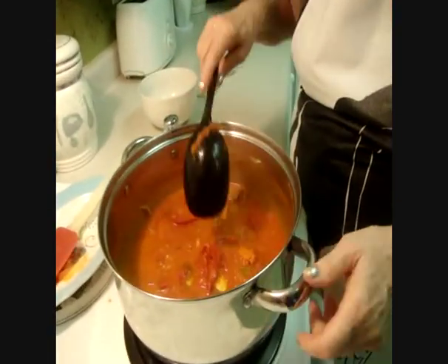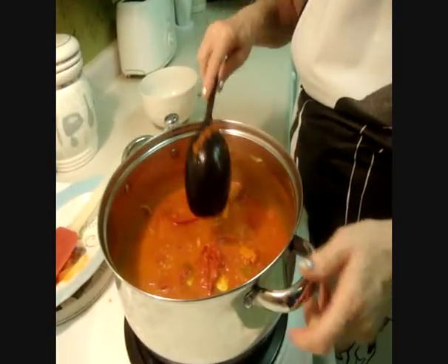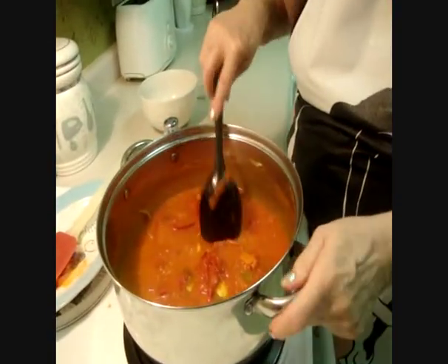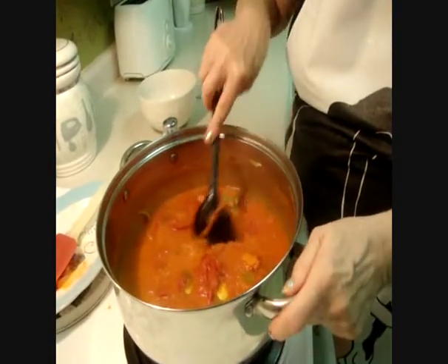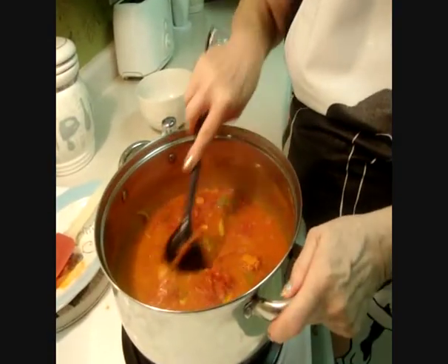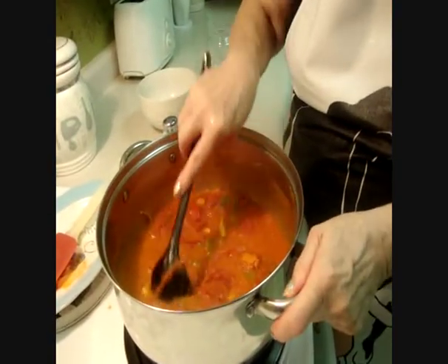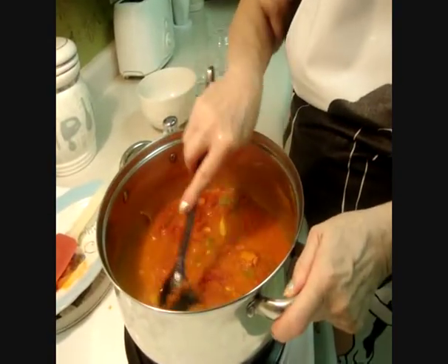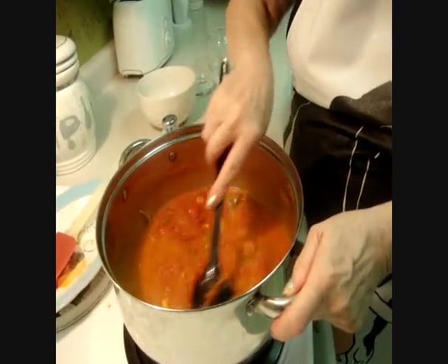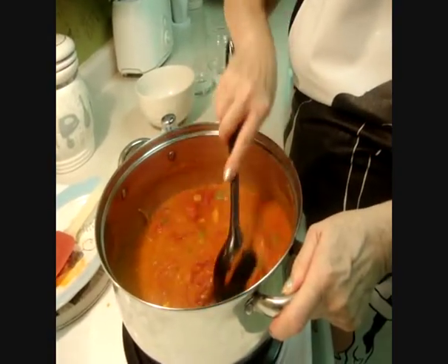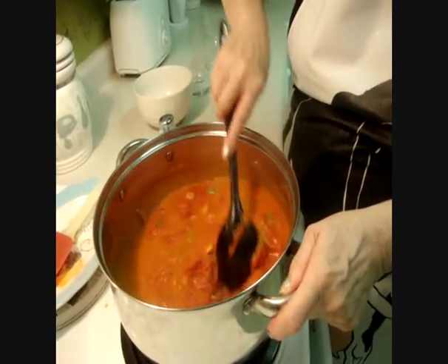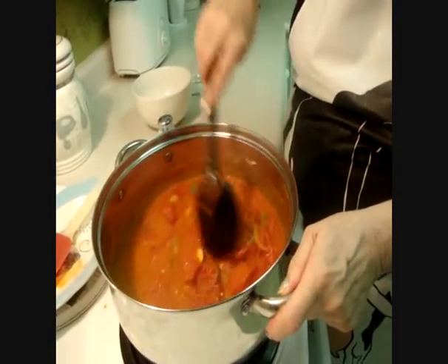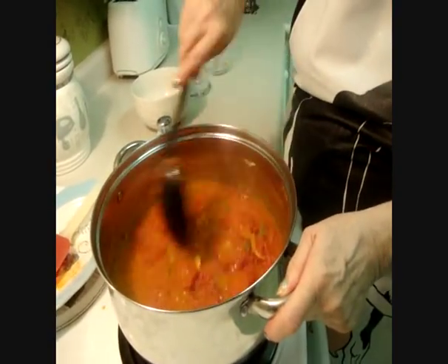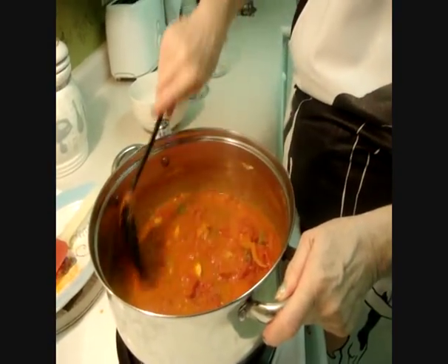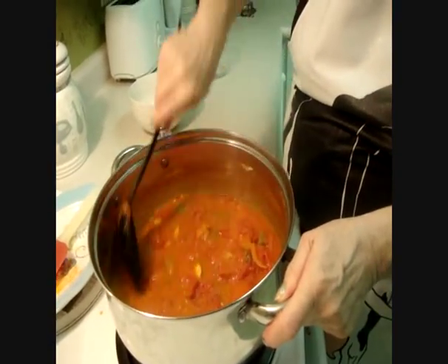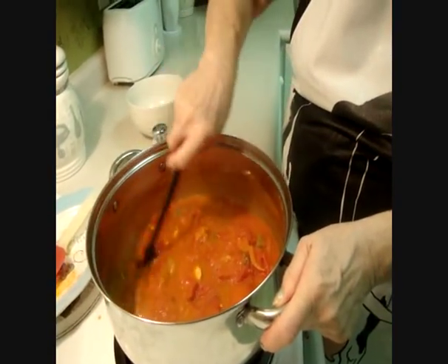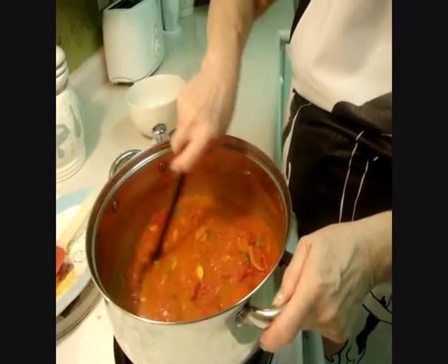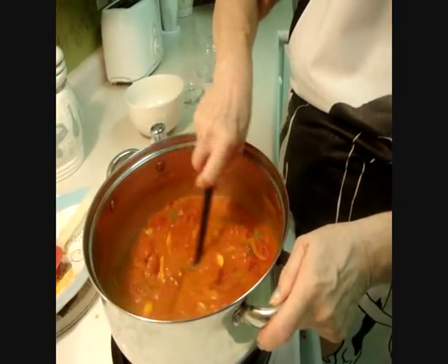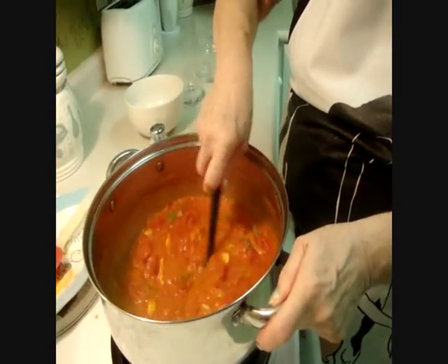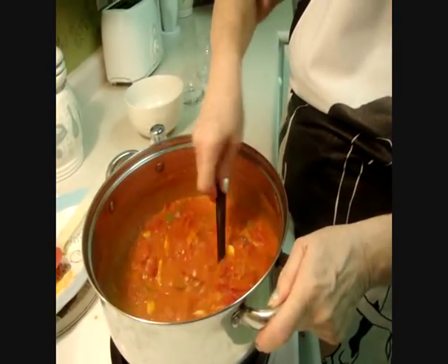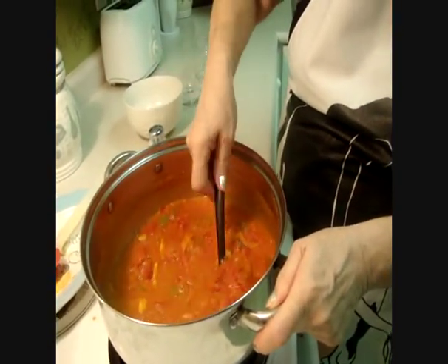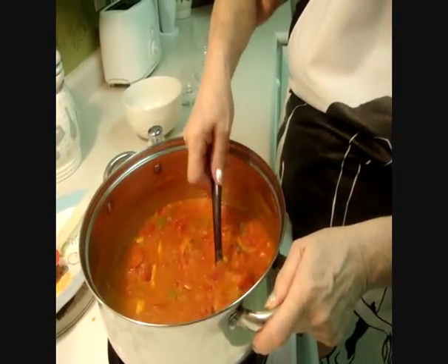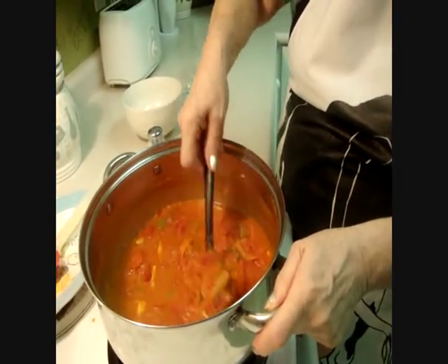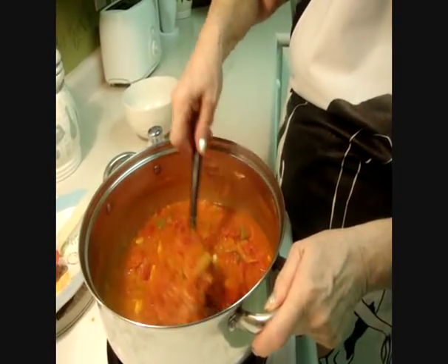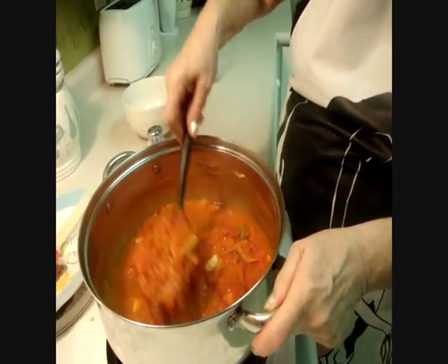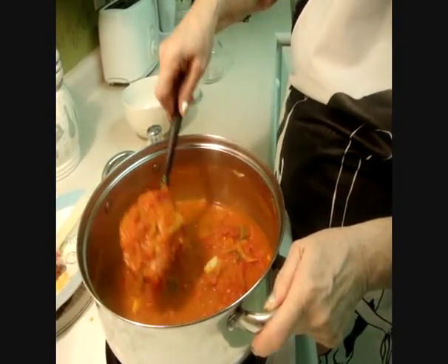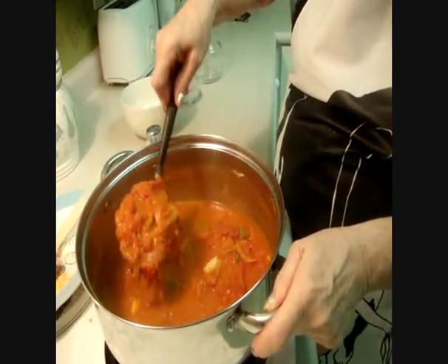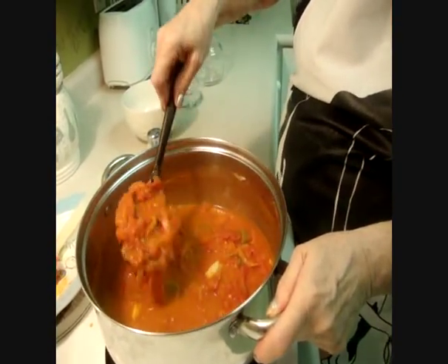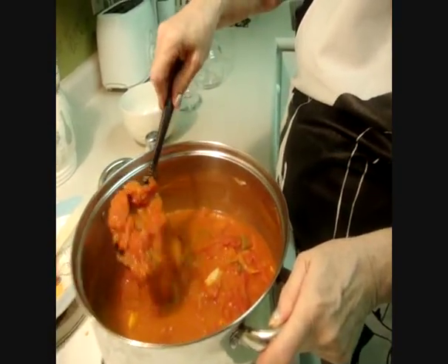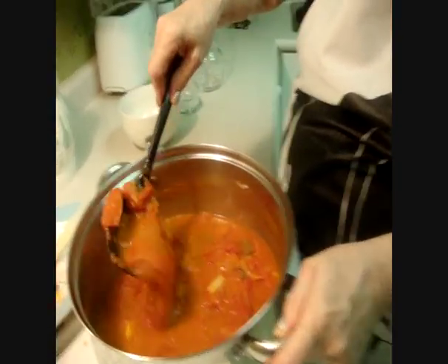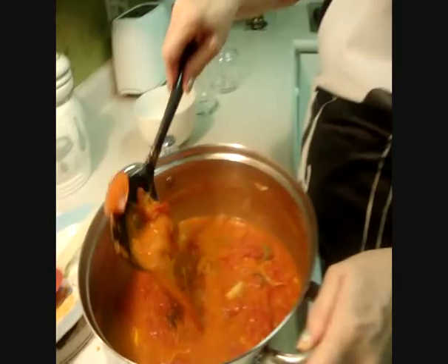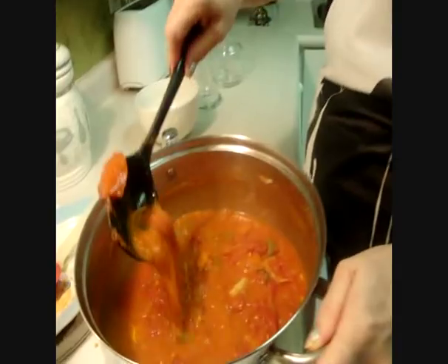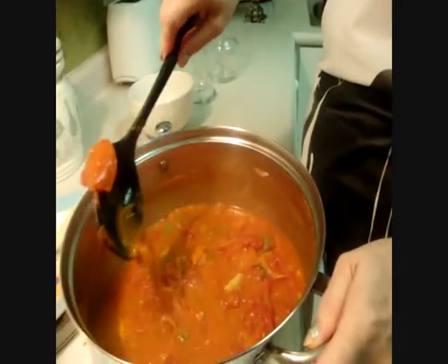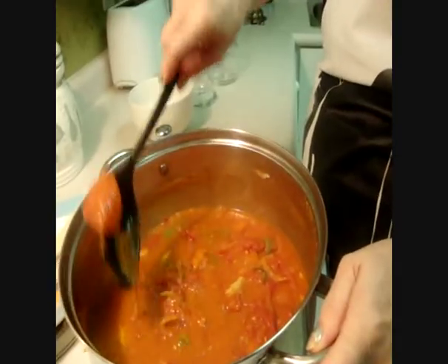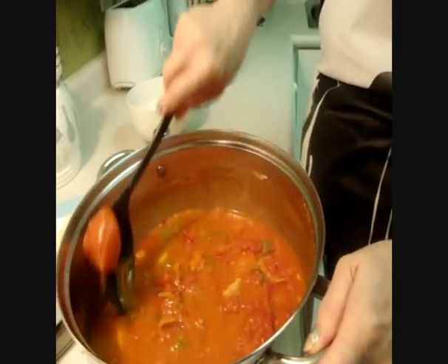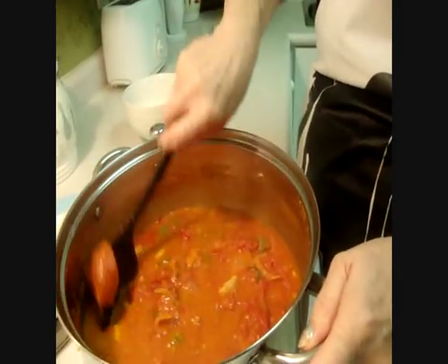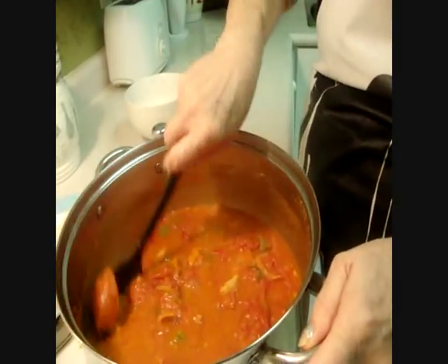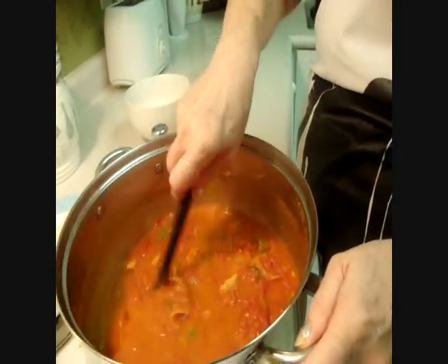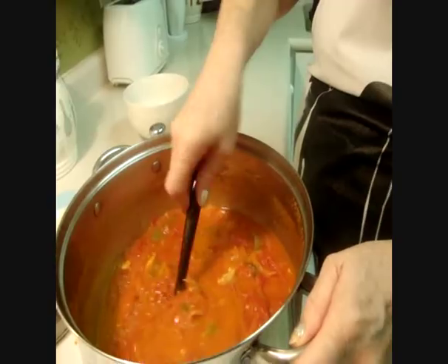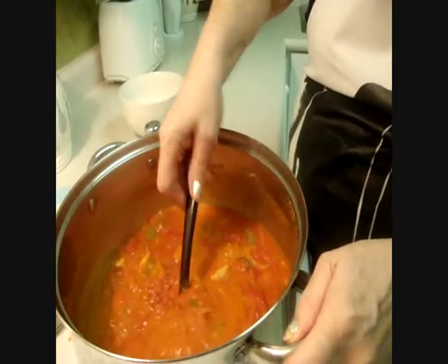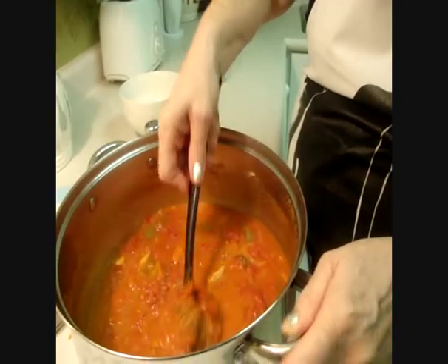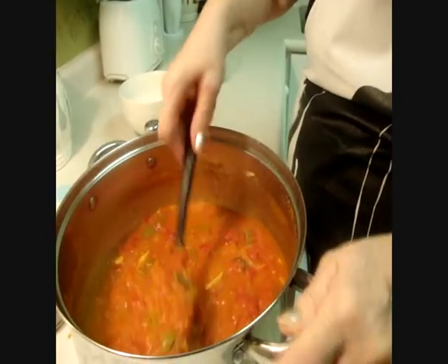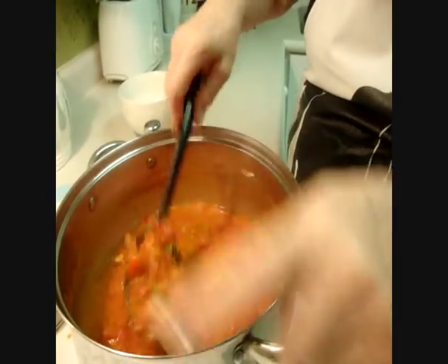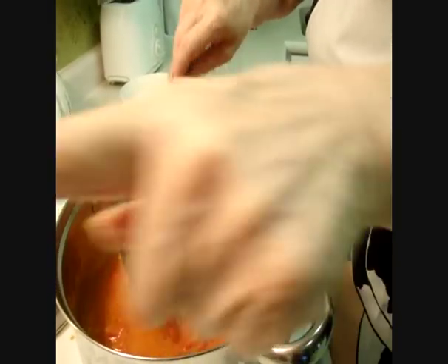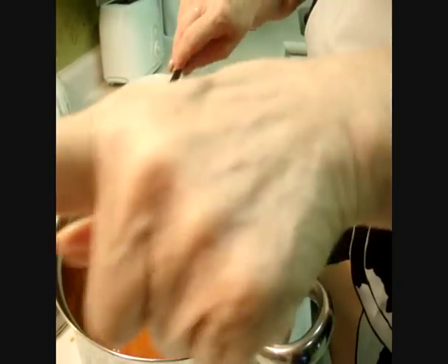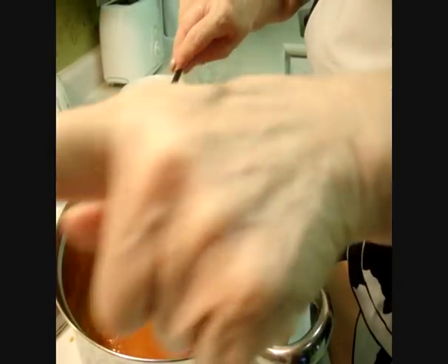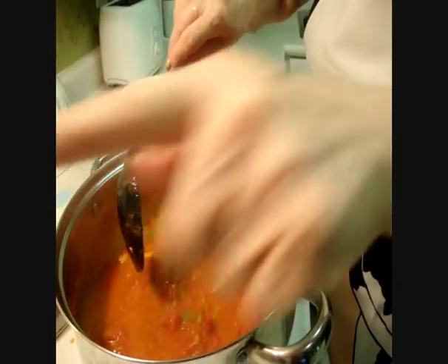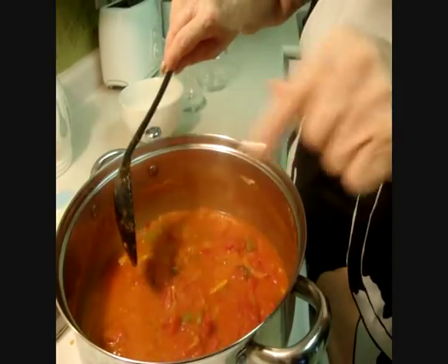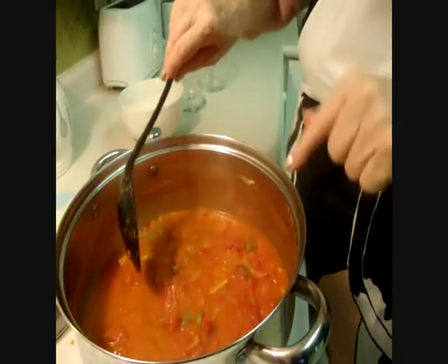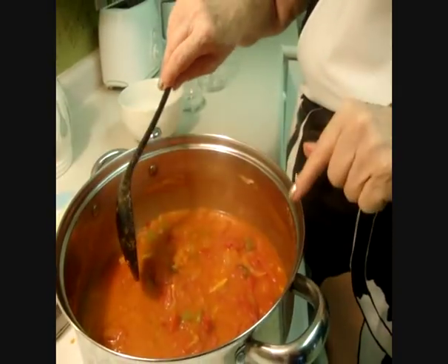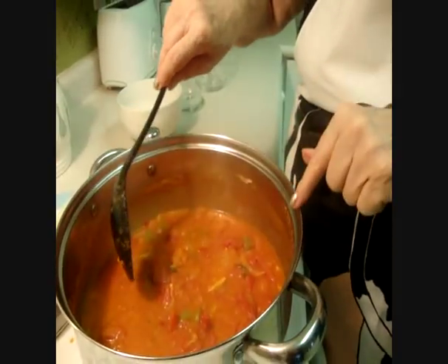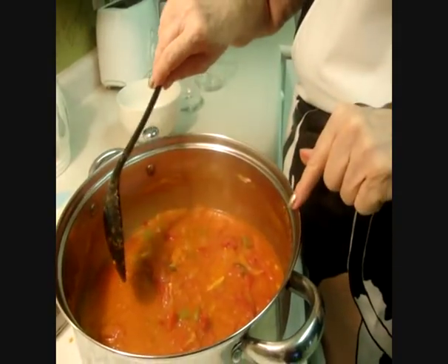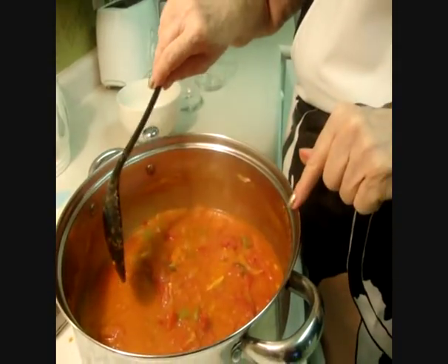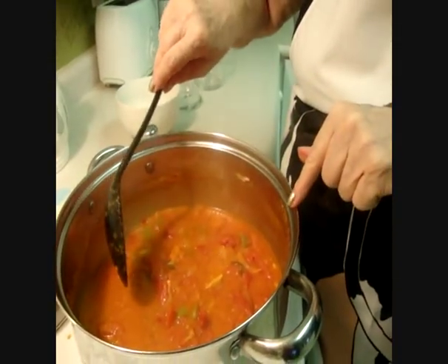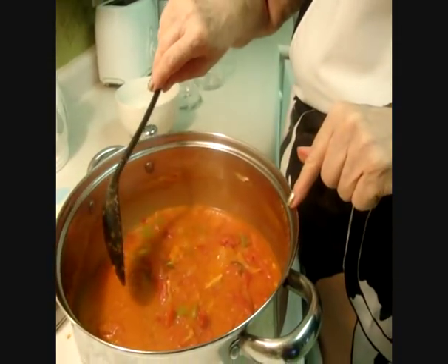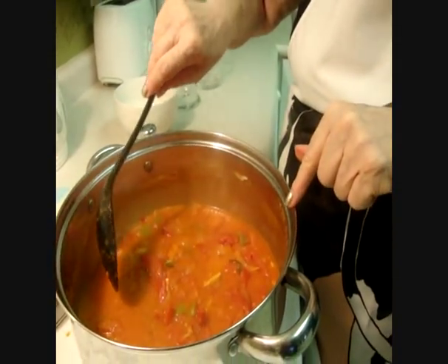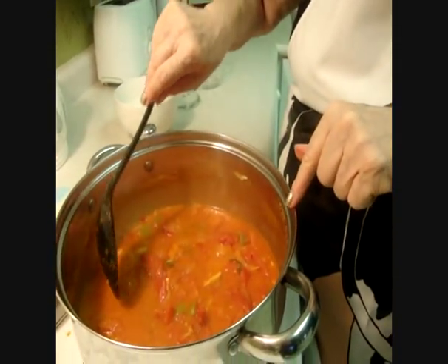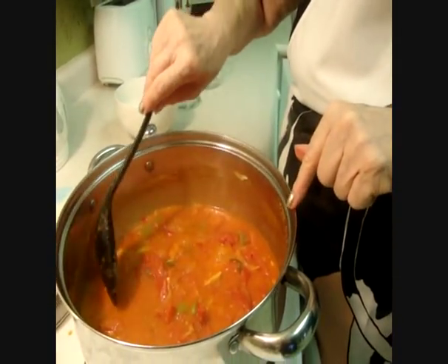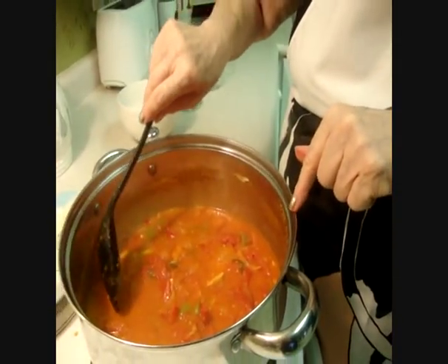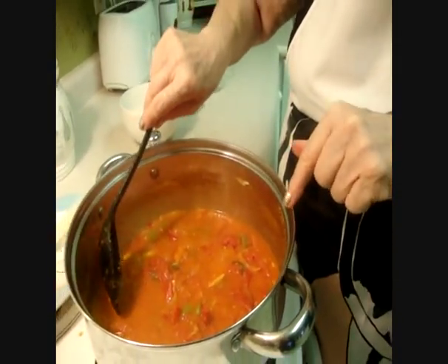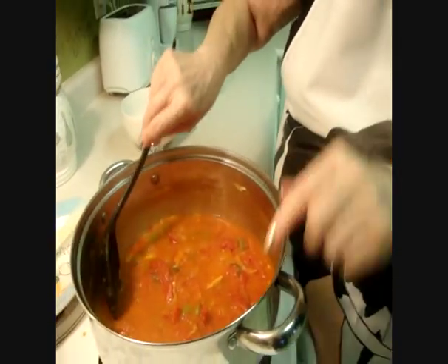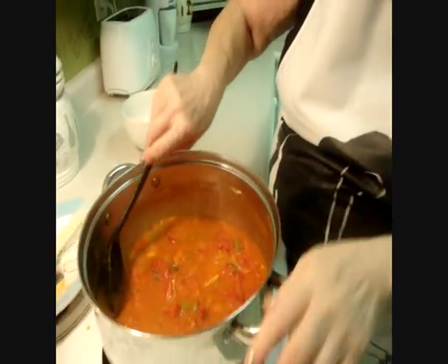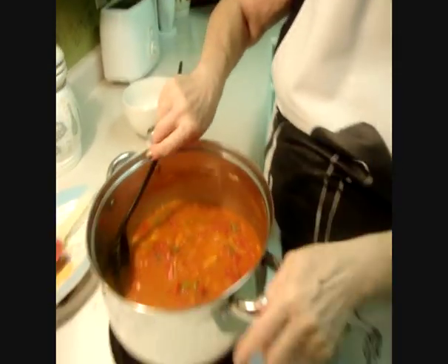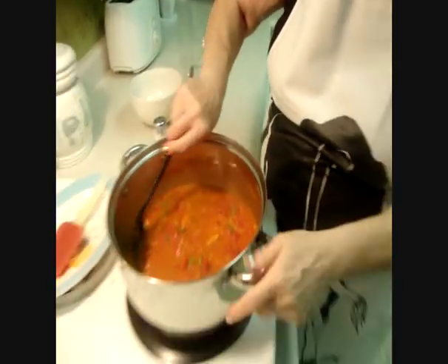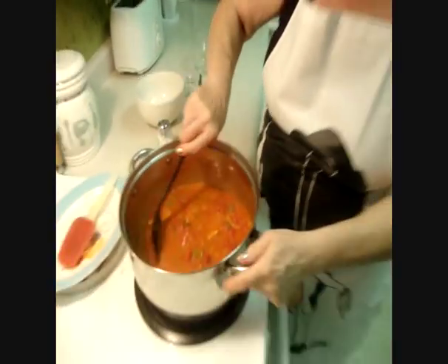Now we check the pasta sauce — it's almost ready. When the pasta is ready, the sauce is ready. I'll show you.